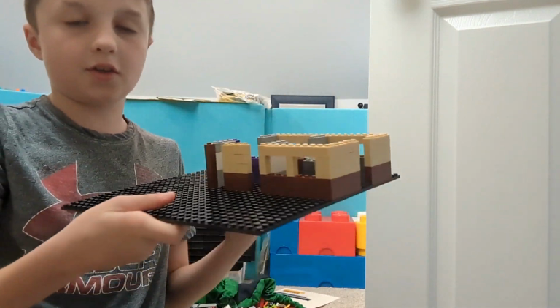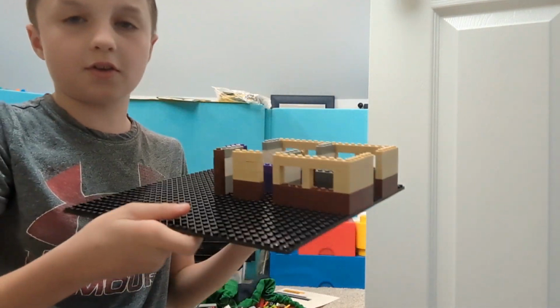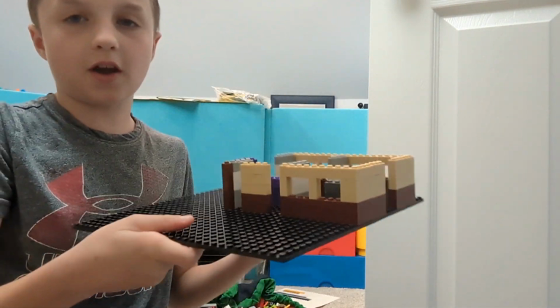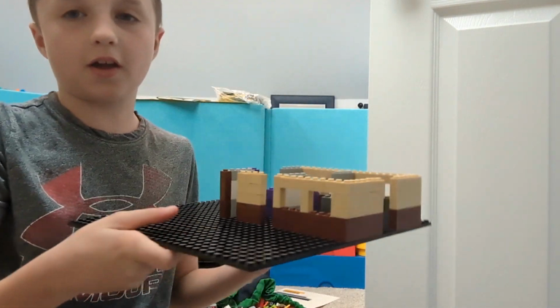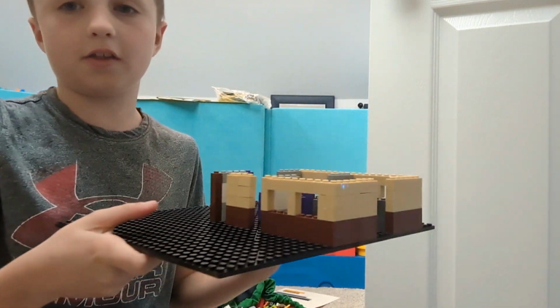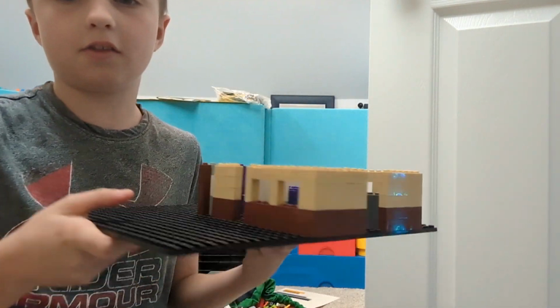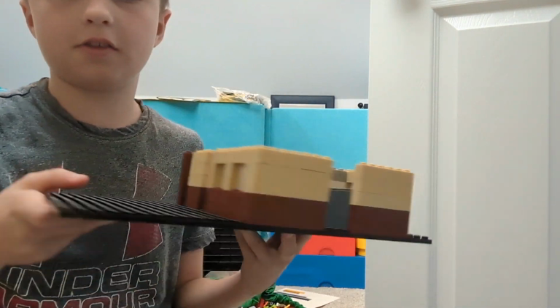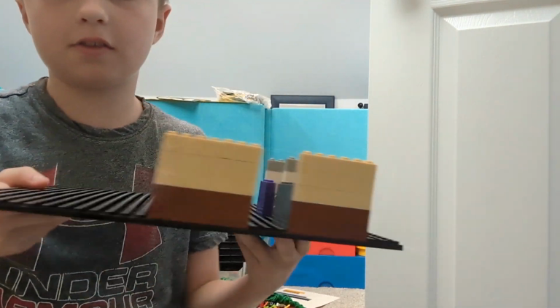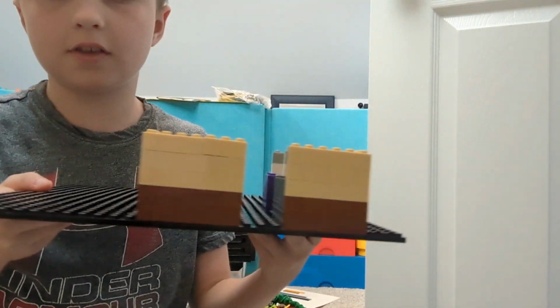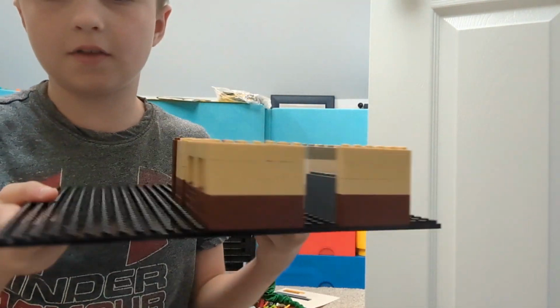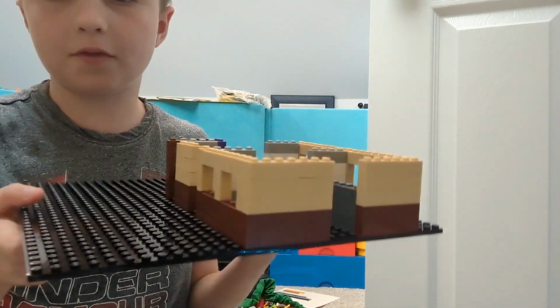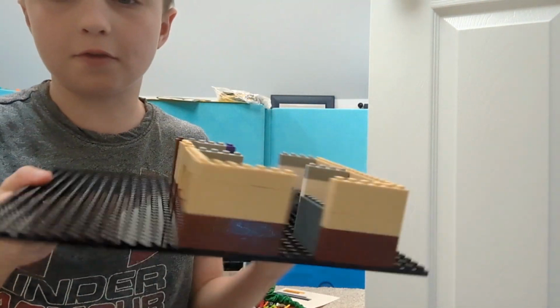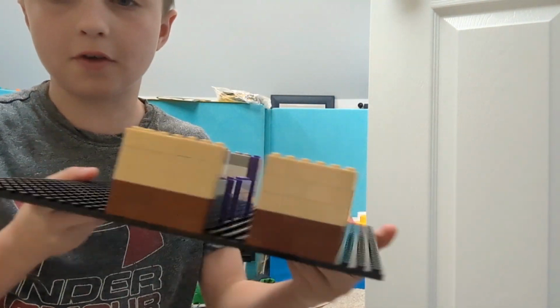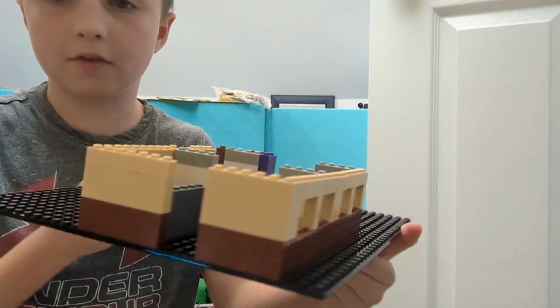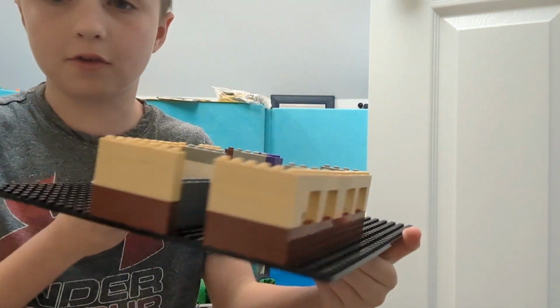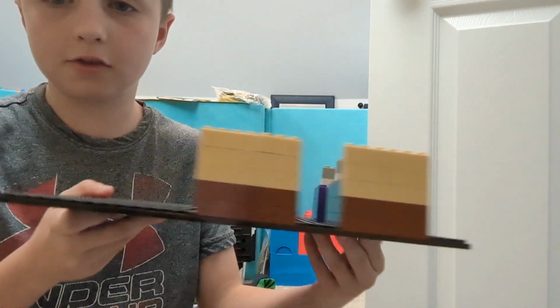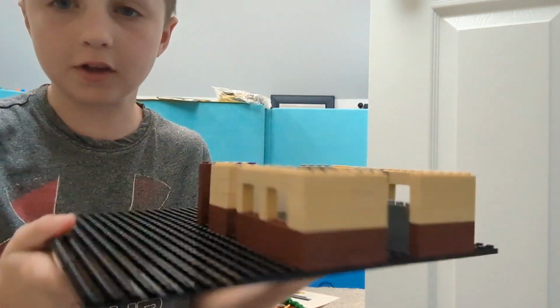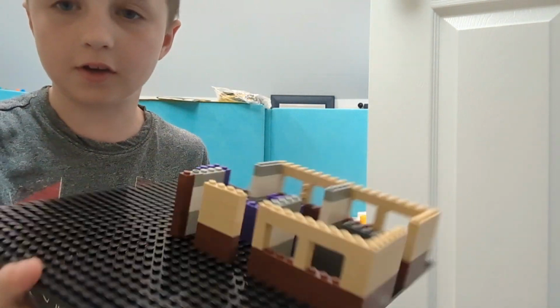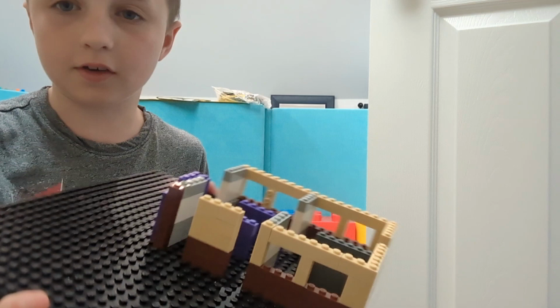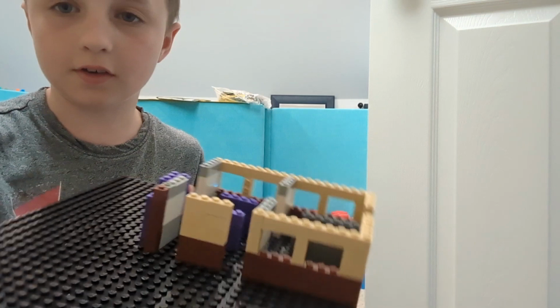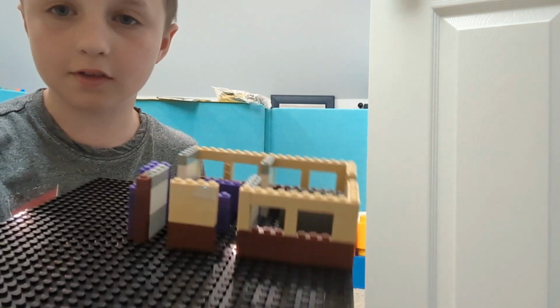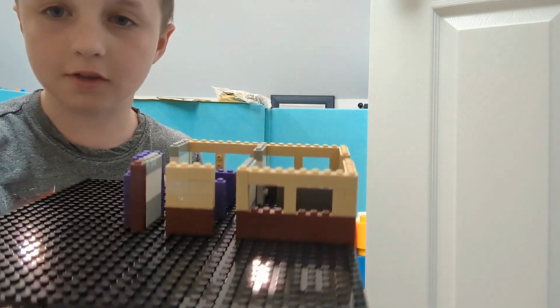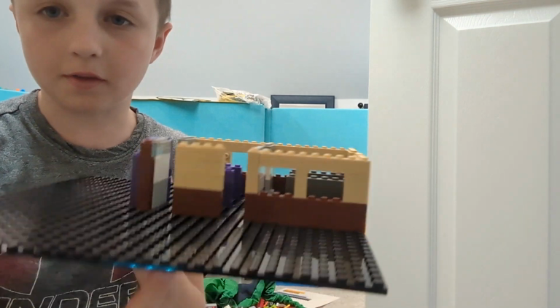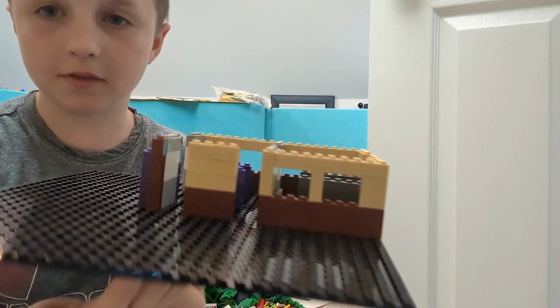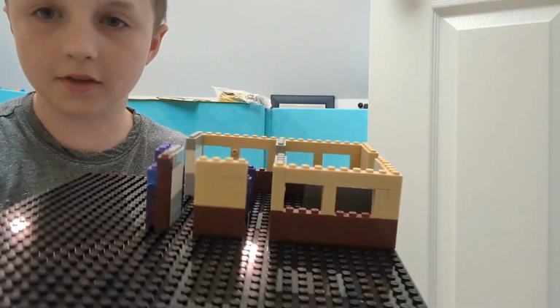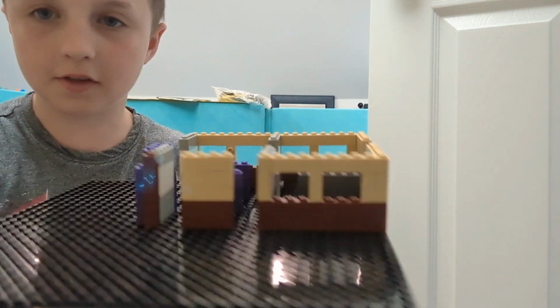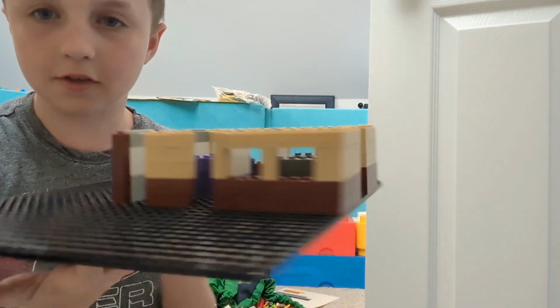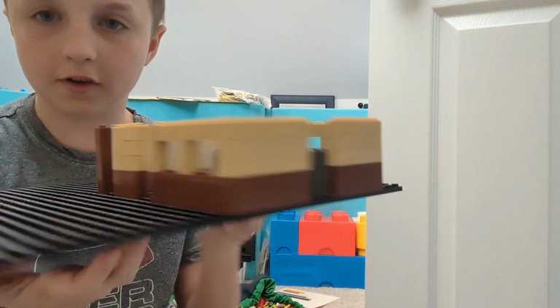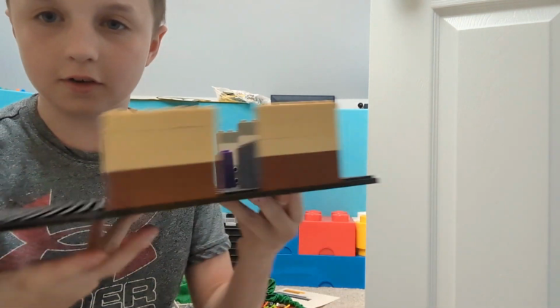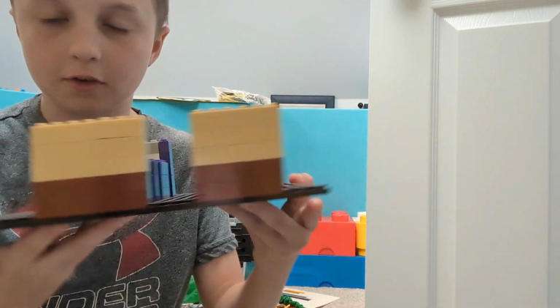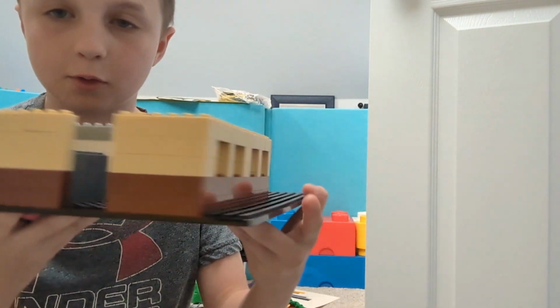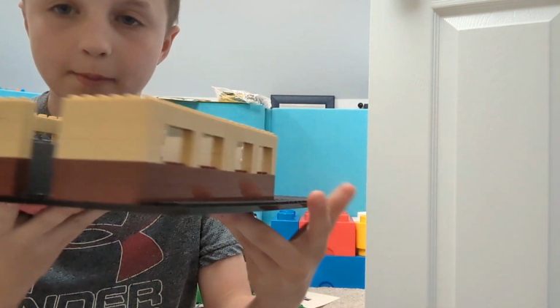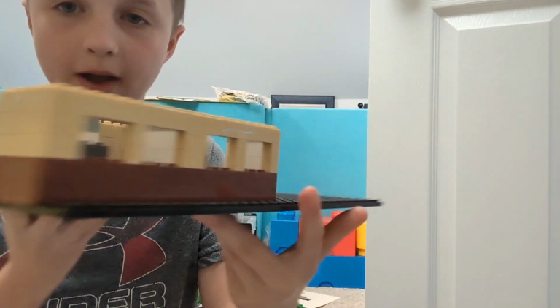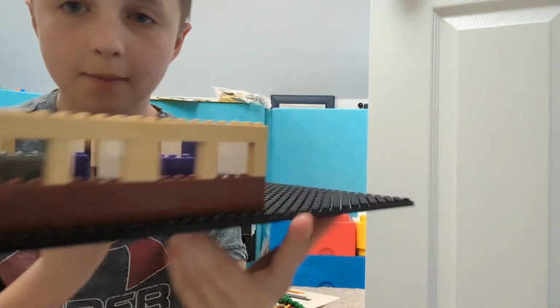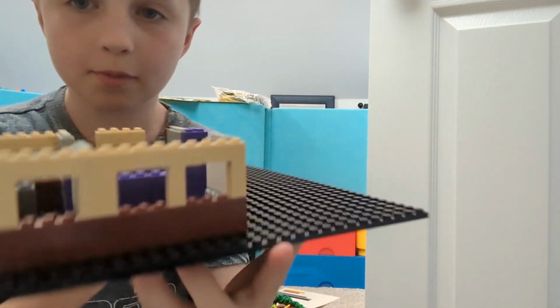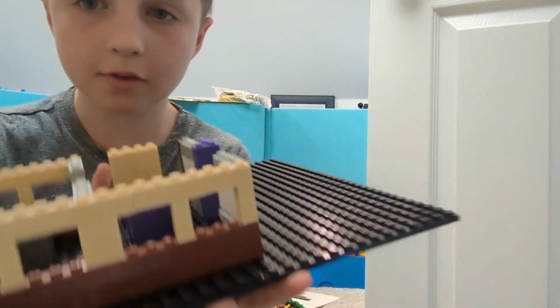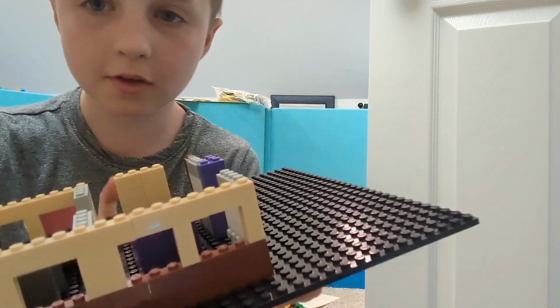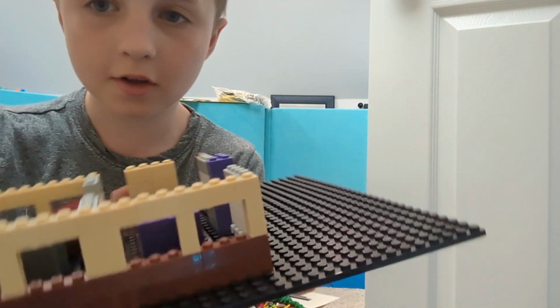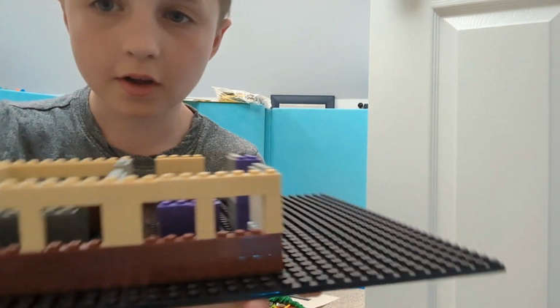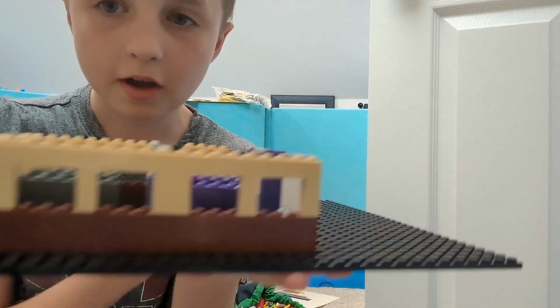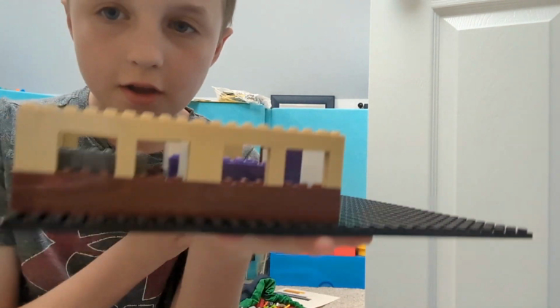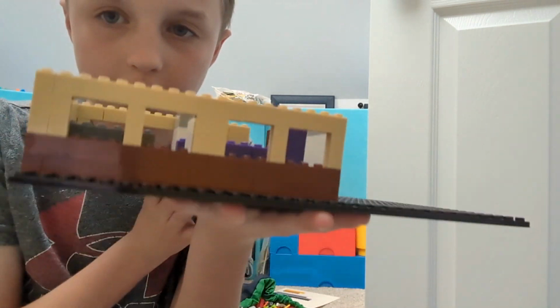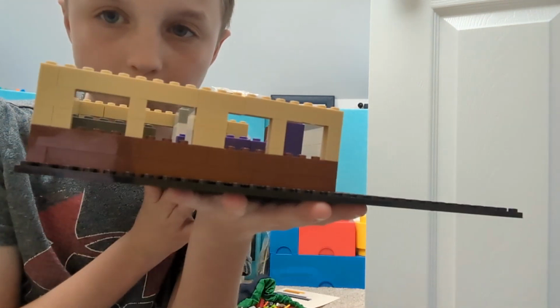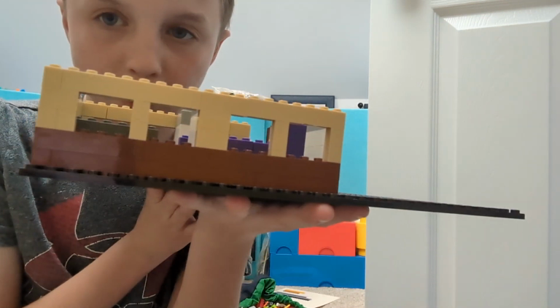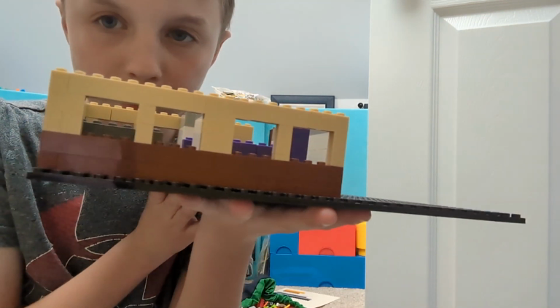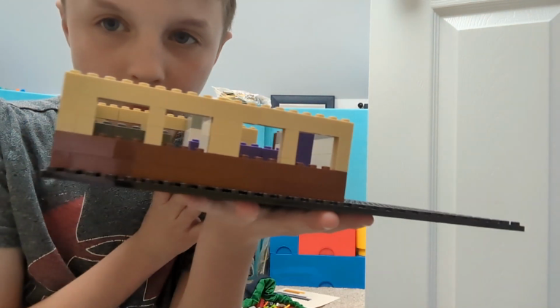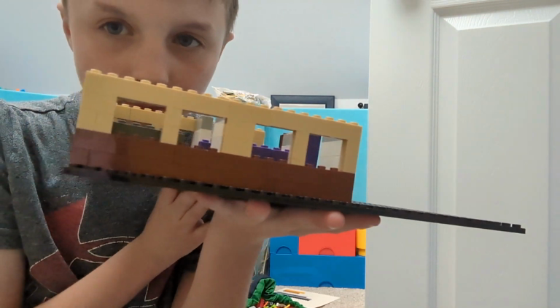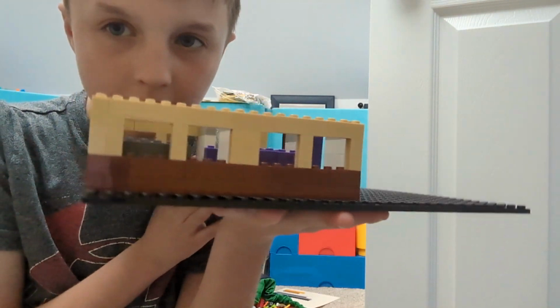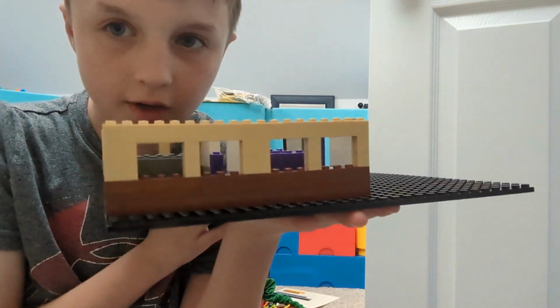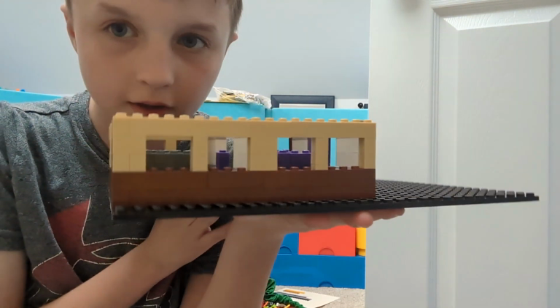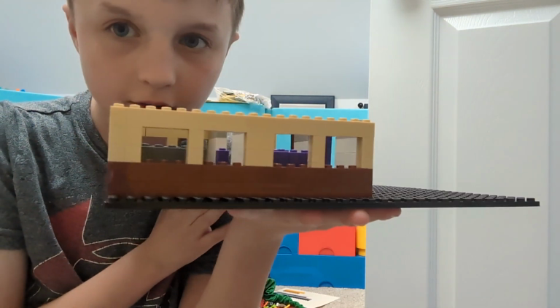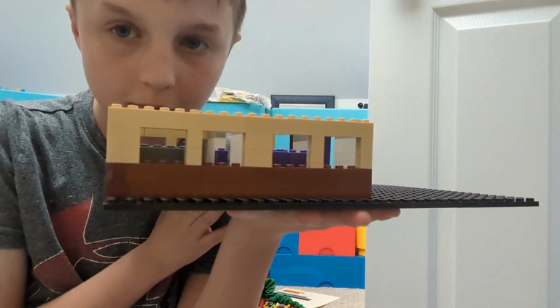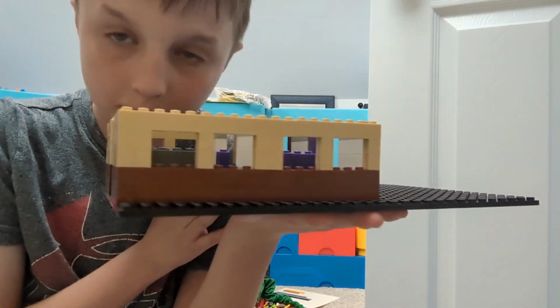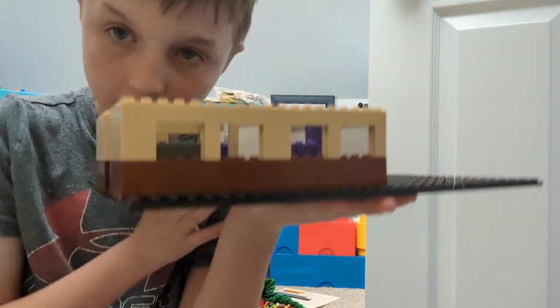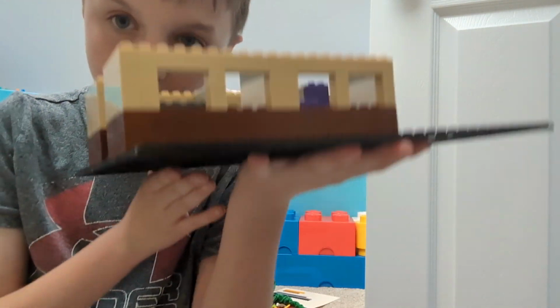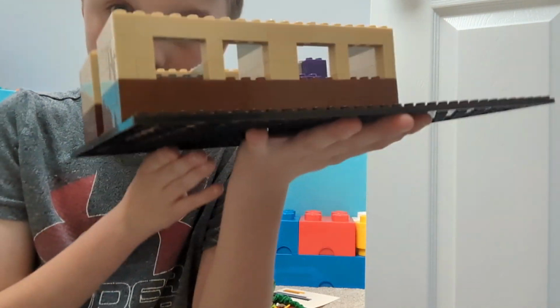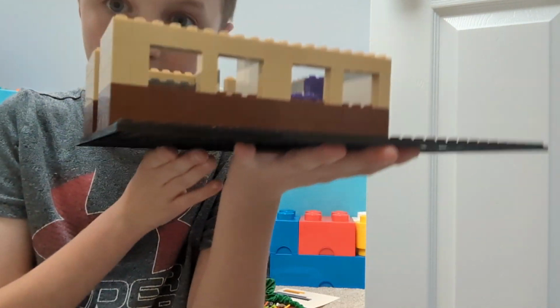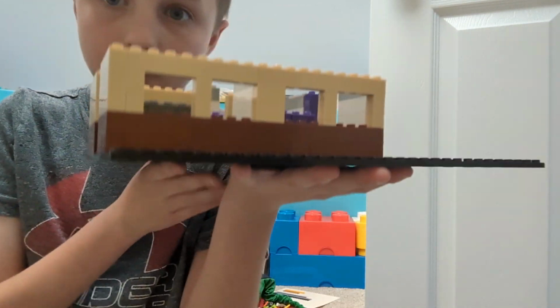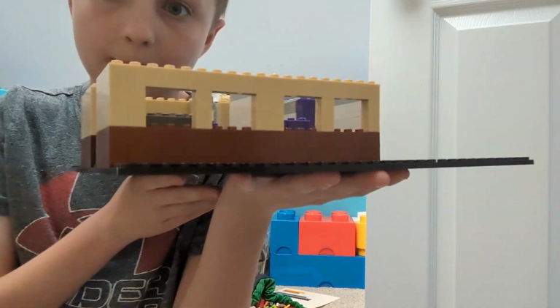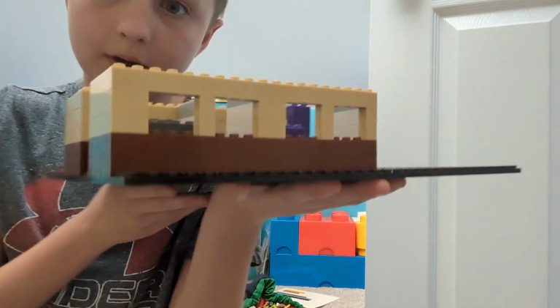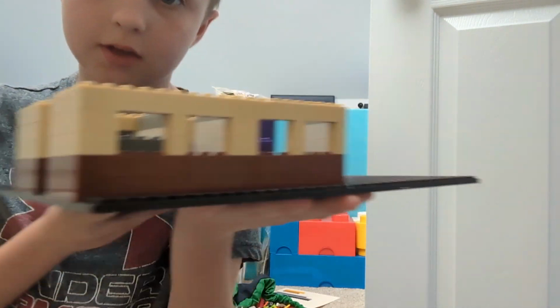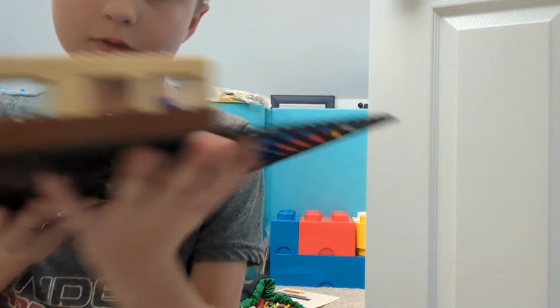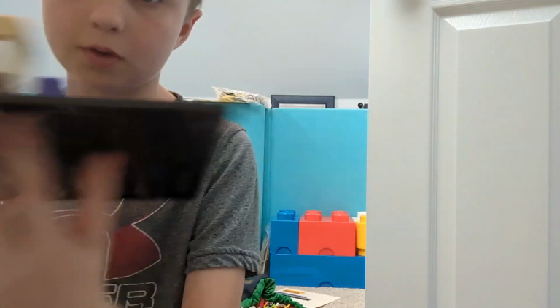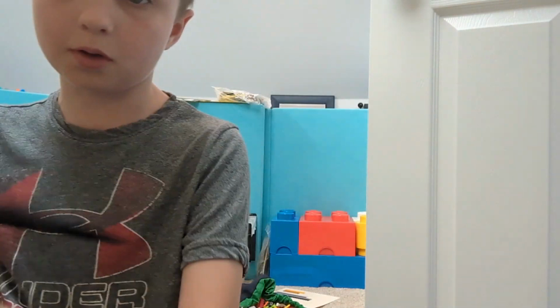You guys, if you've ever seen this on Google Maps, you might know what it is, but anyway, I'm going to get to work.